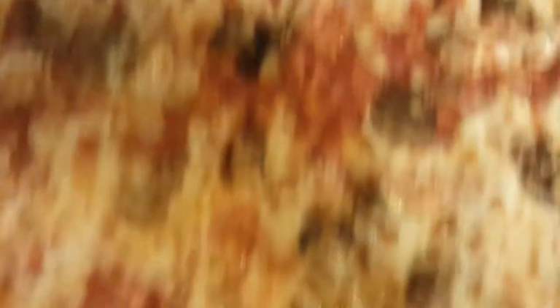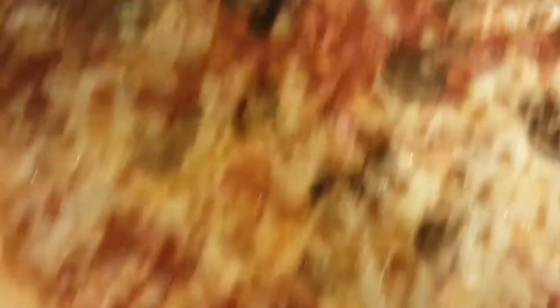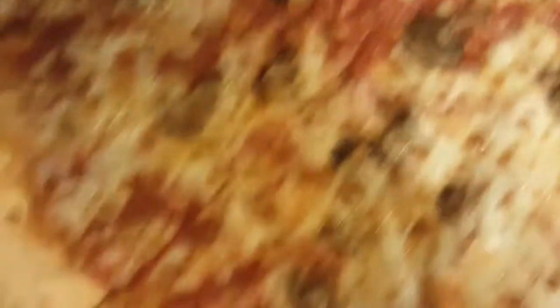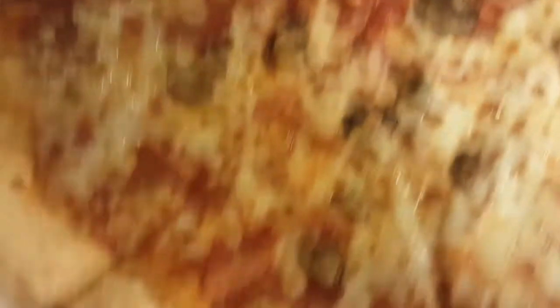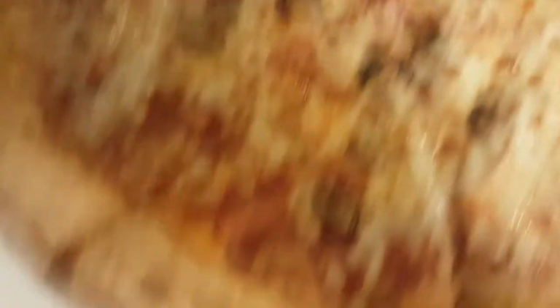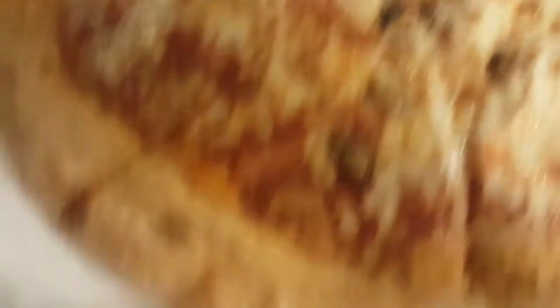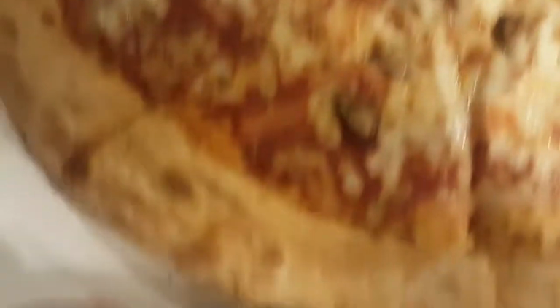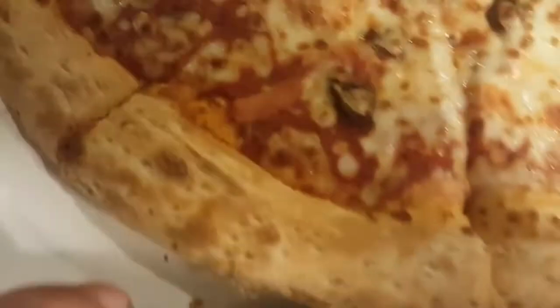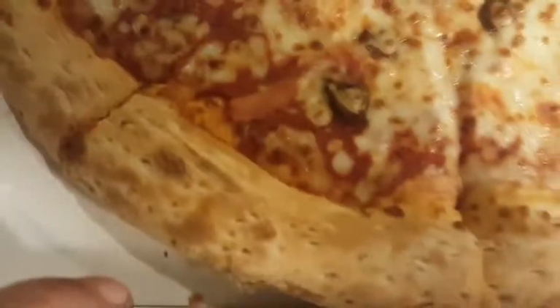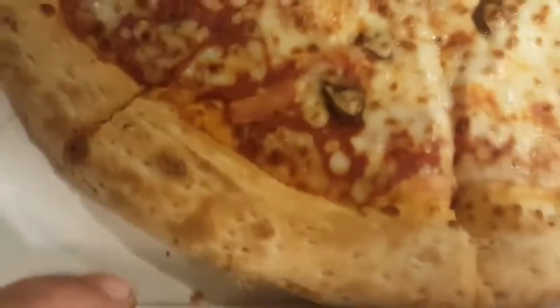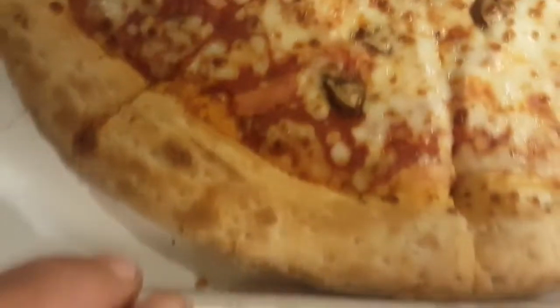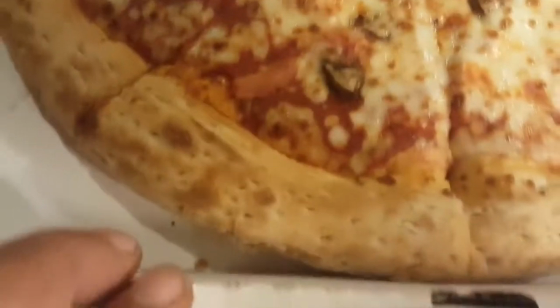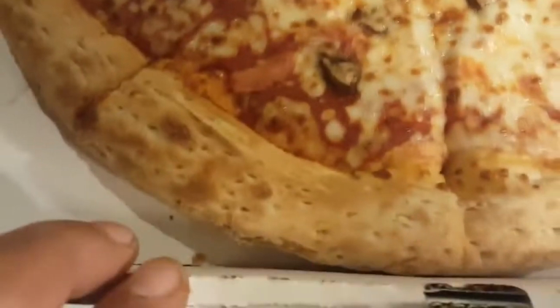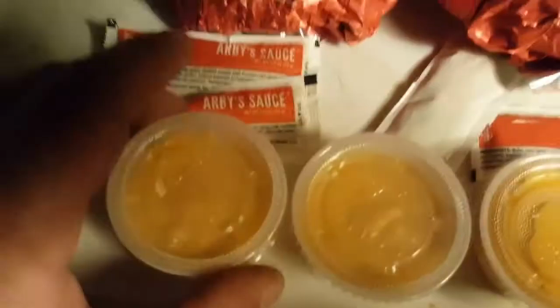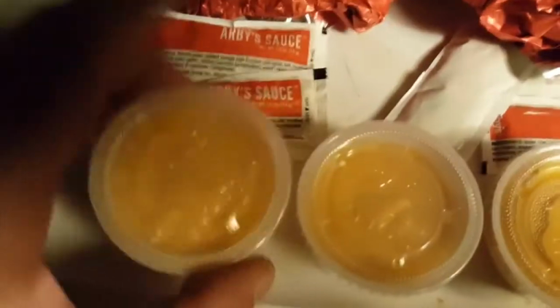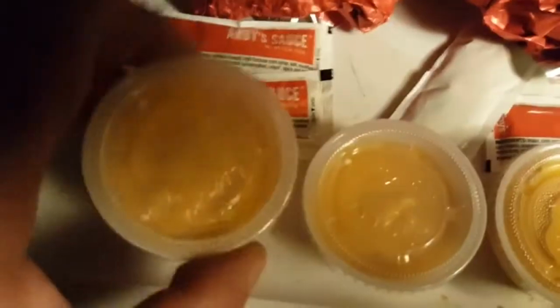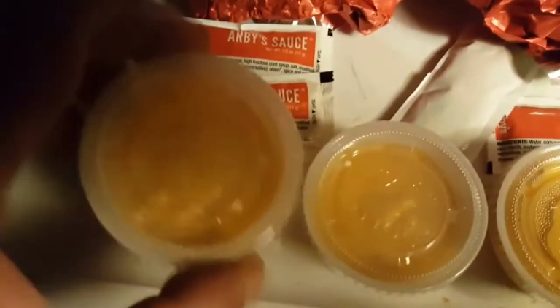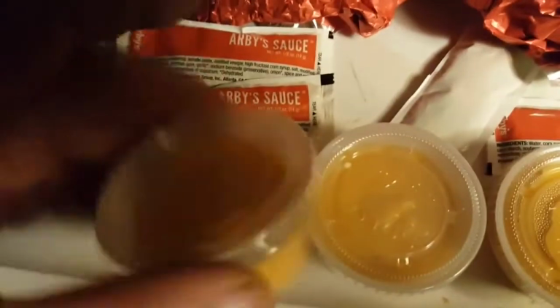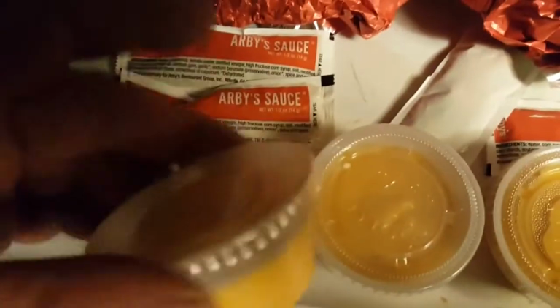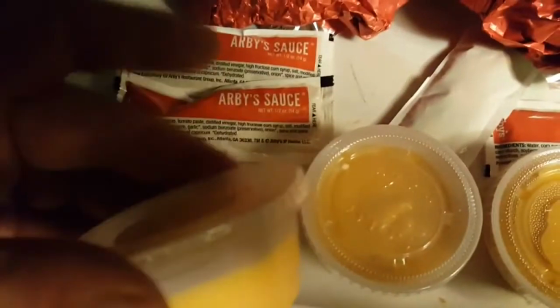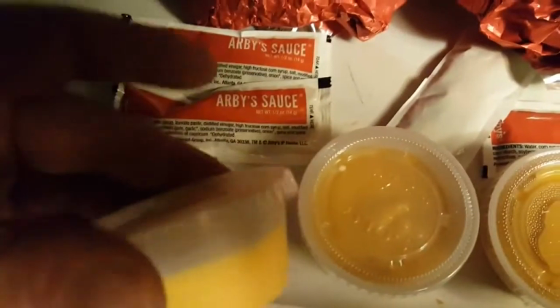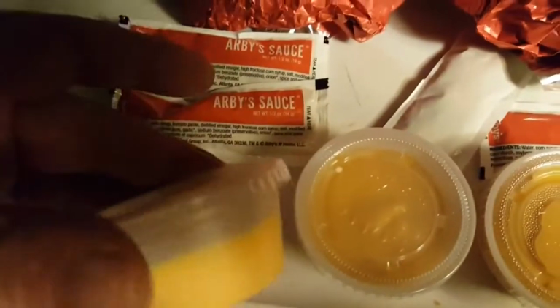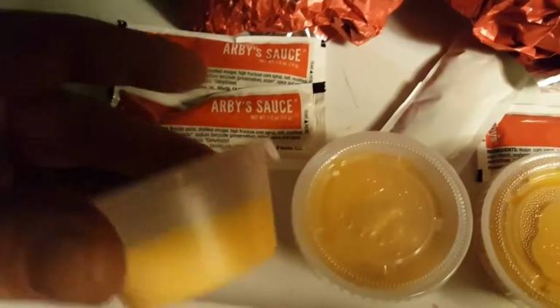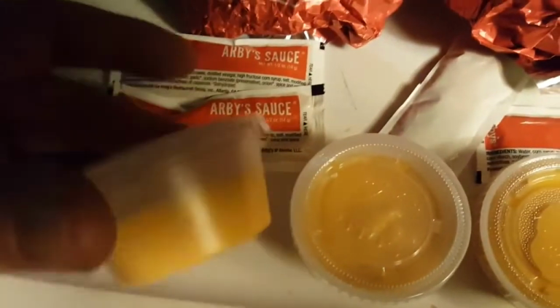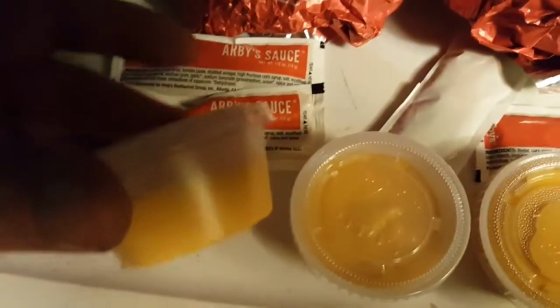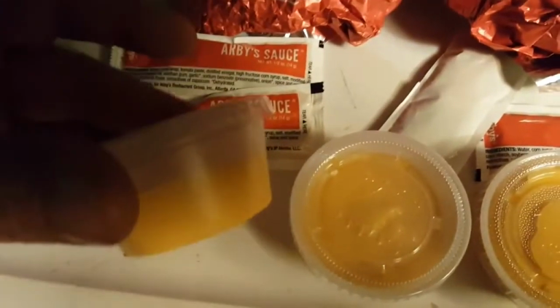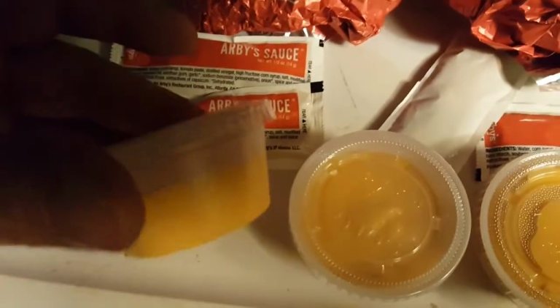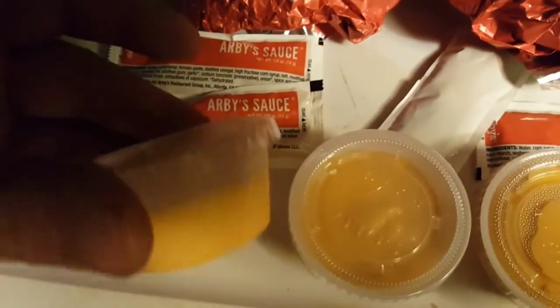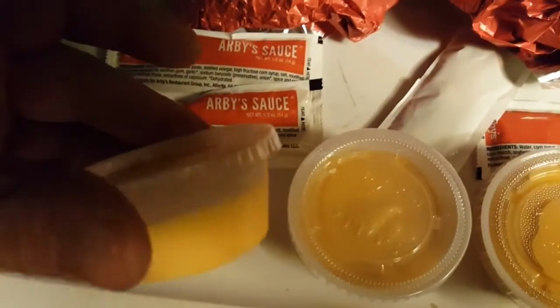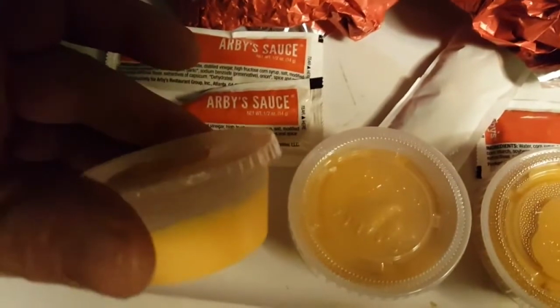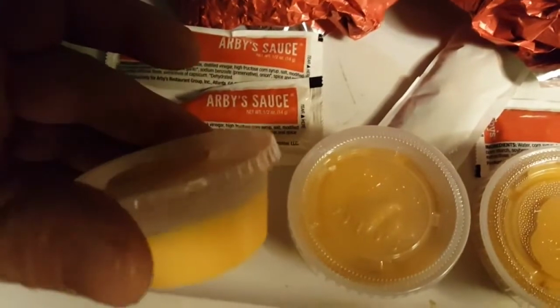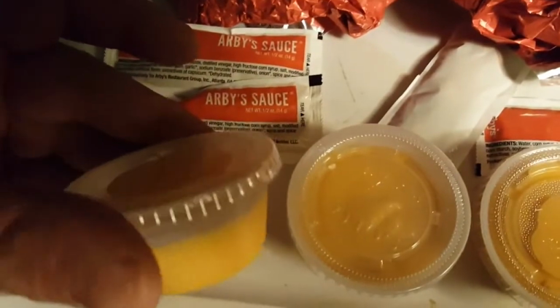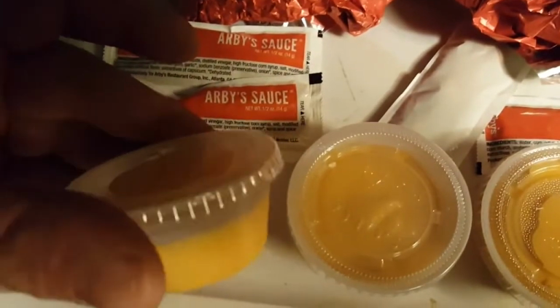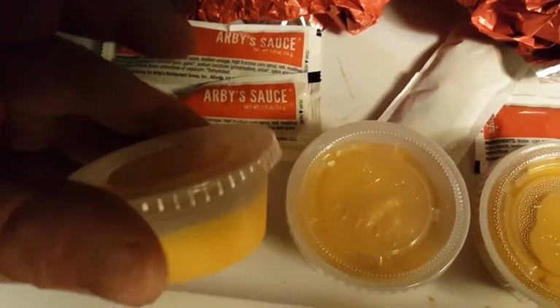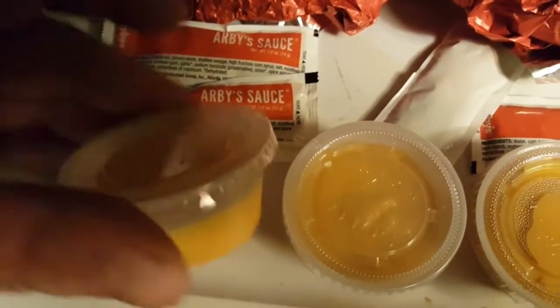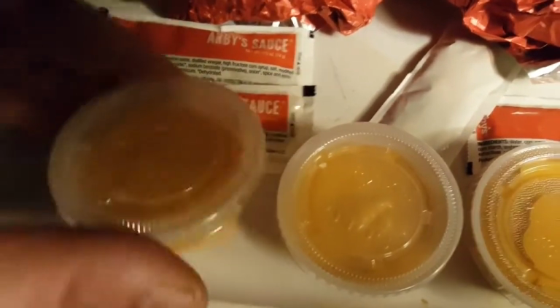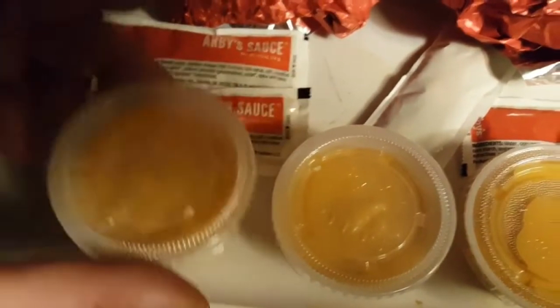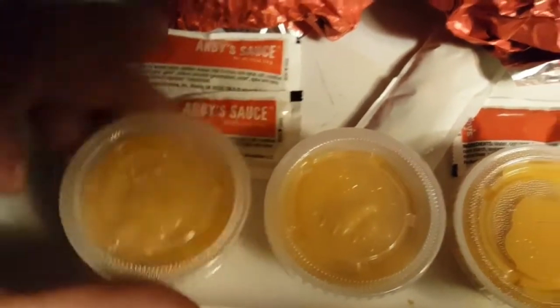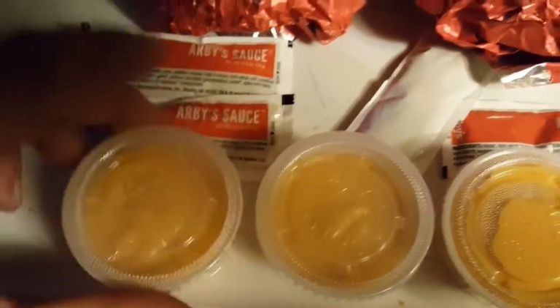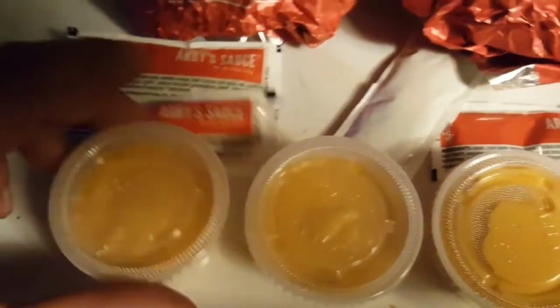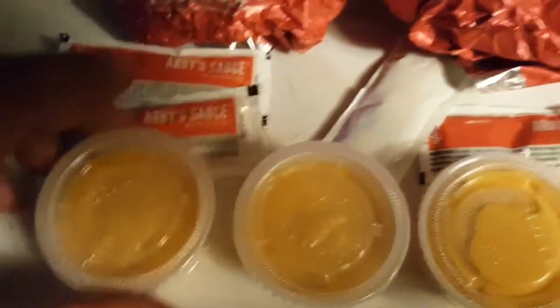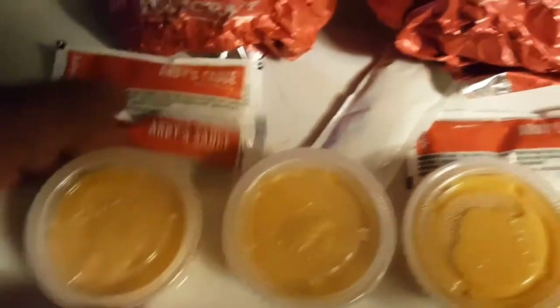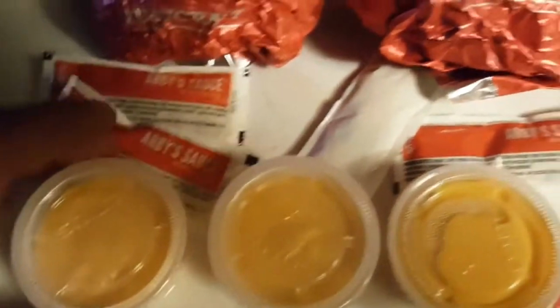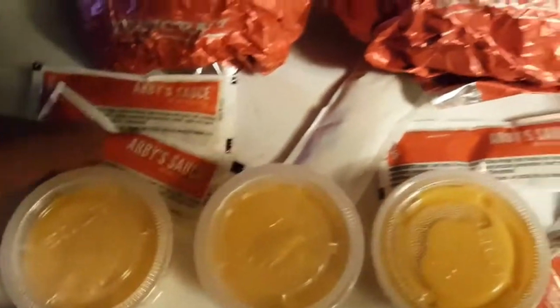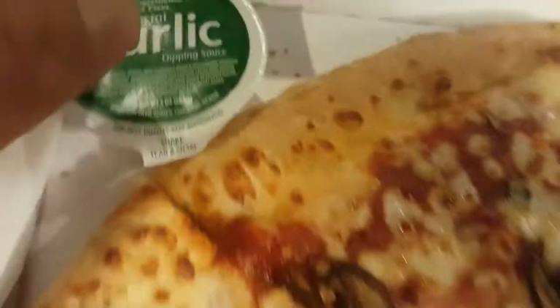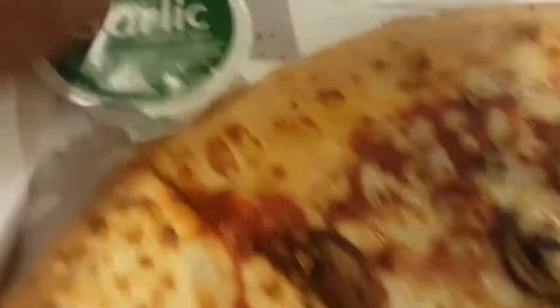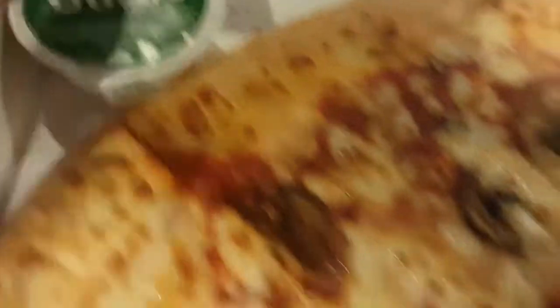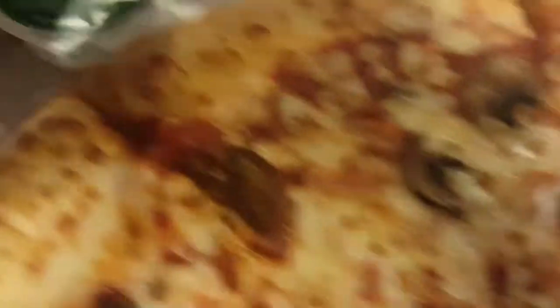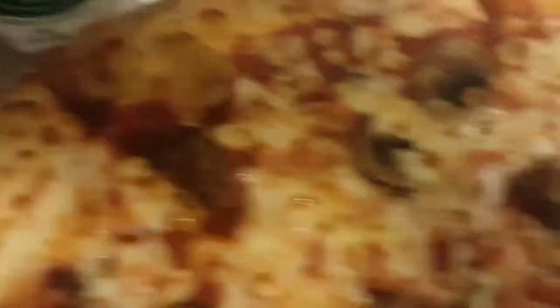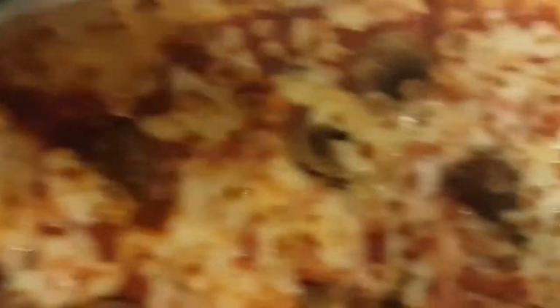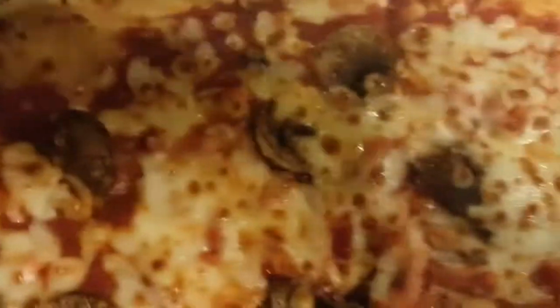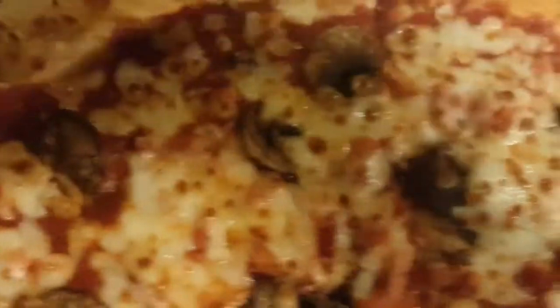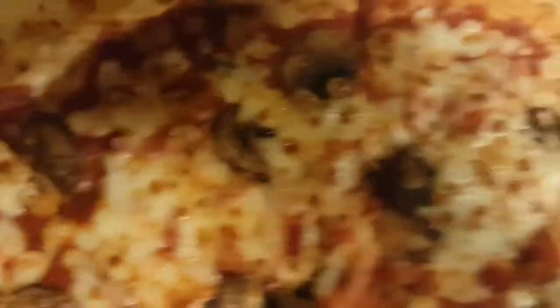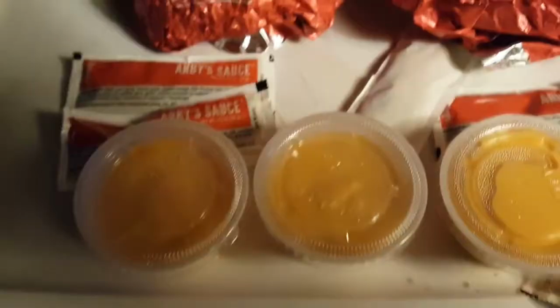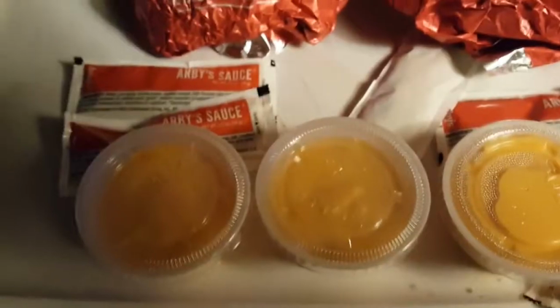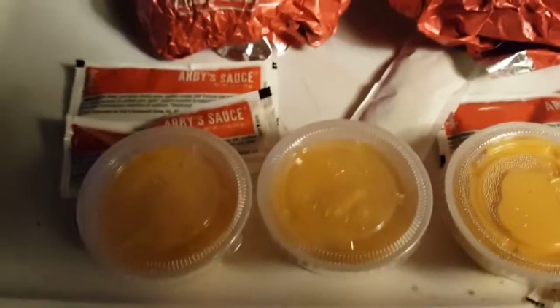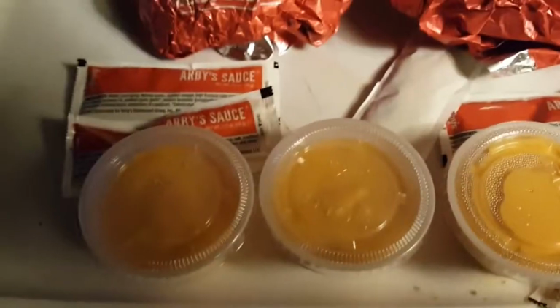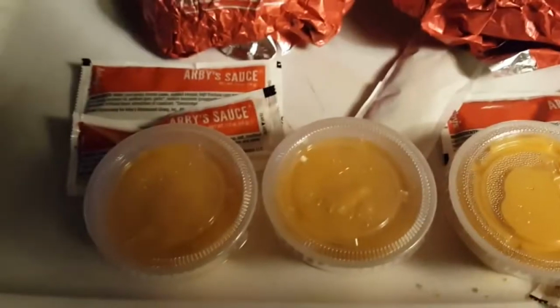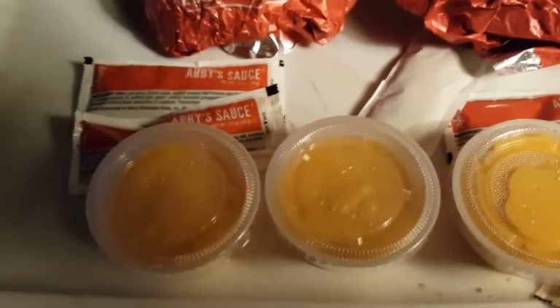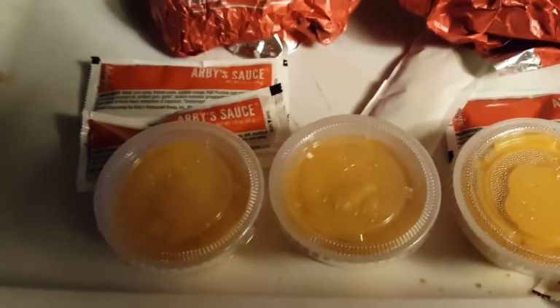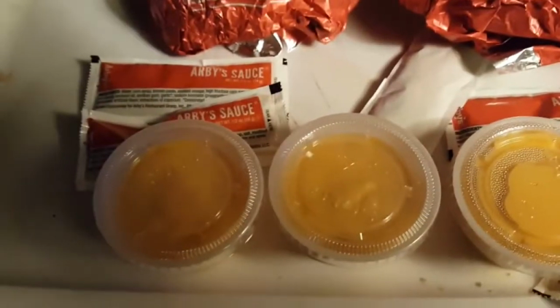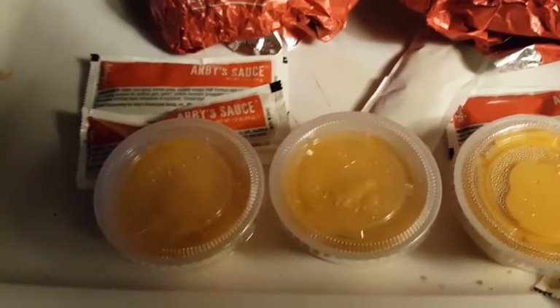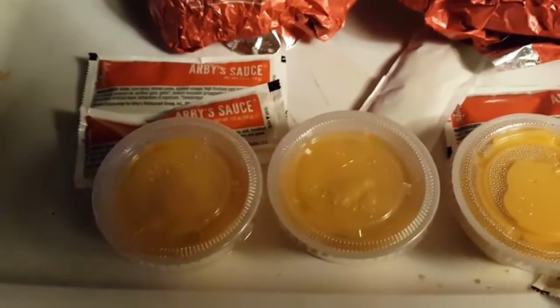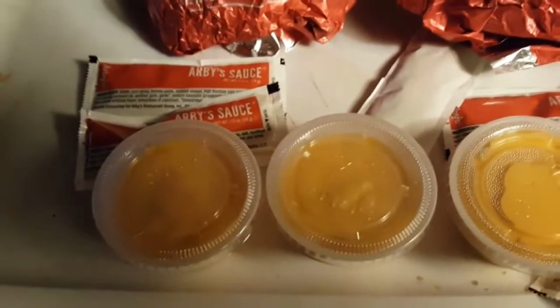But look at this bad boy, huh? Arby's nacho cheese is really, really good, man. Dipping sauce — picked up some Arby's.